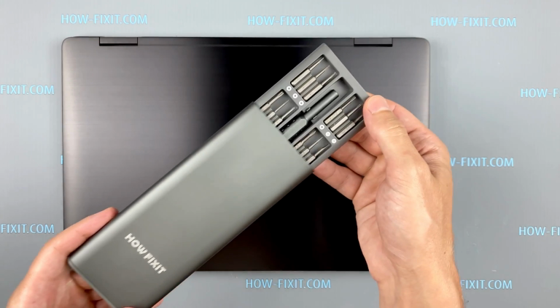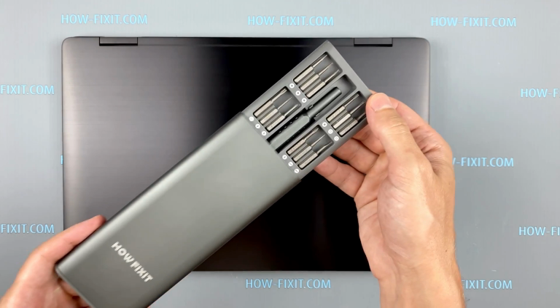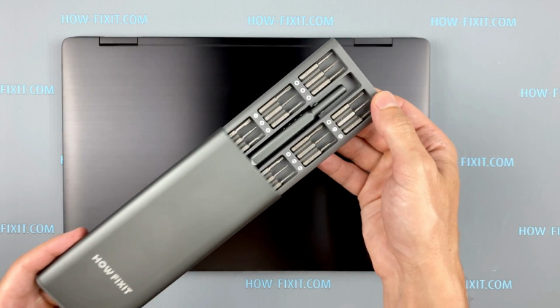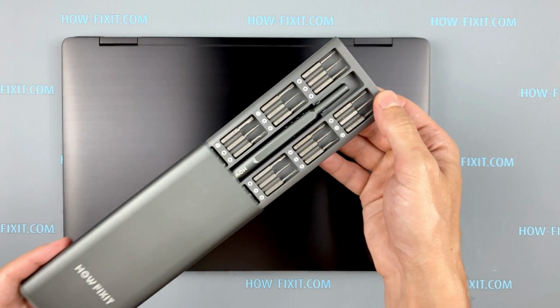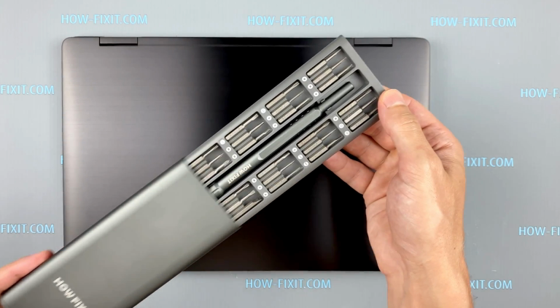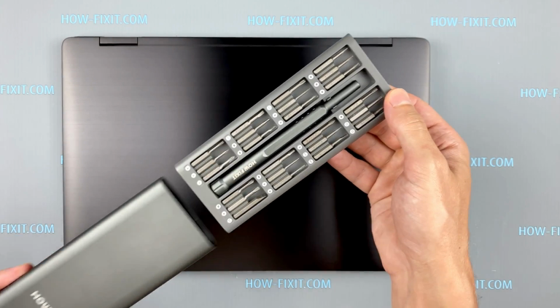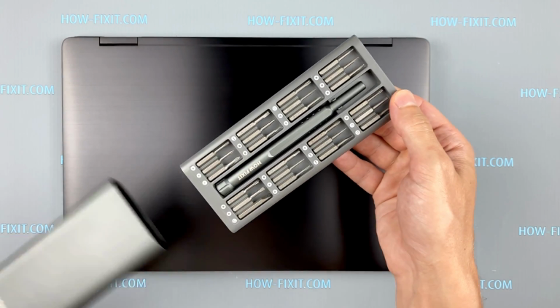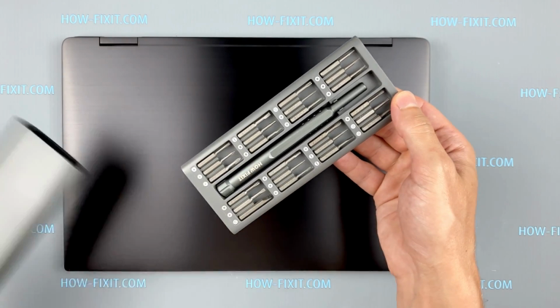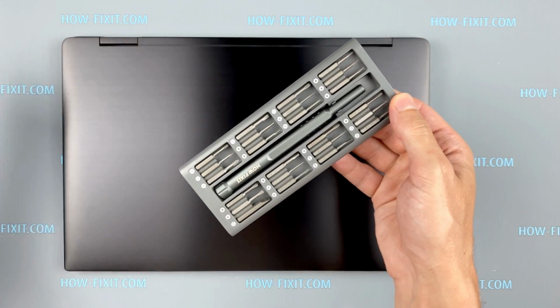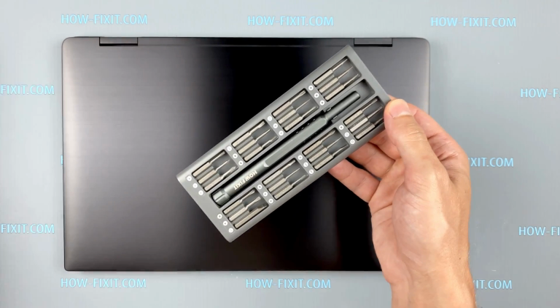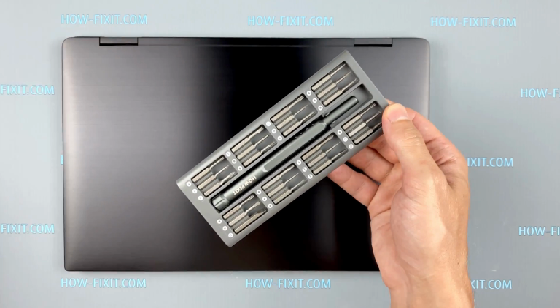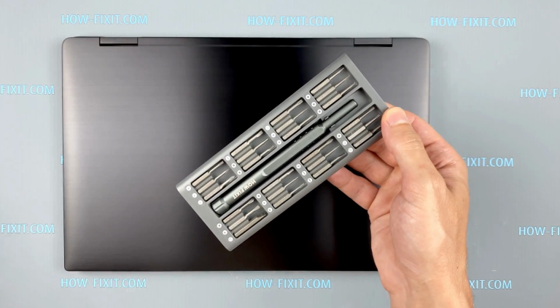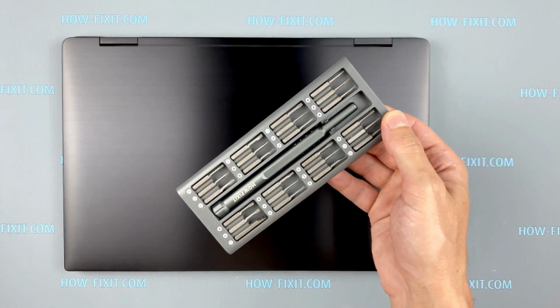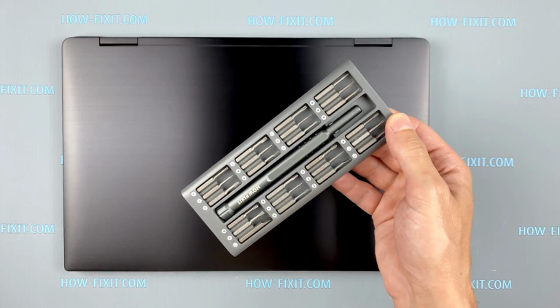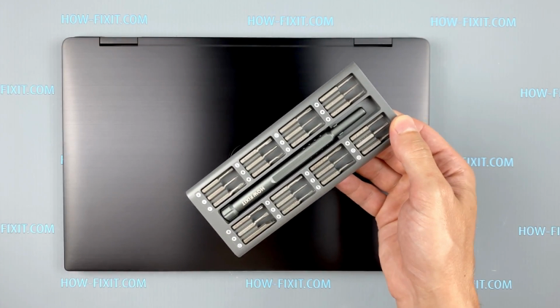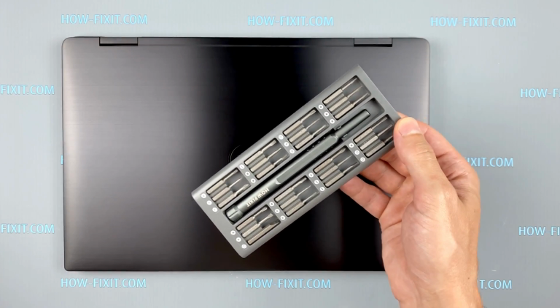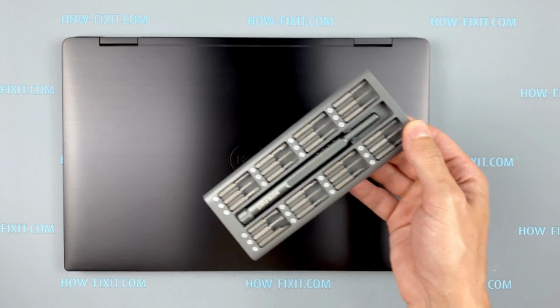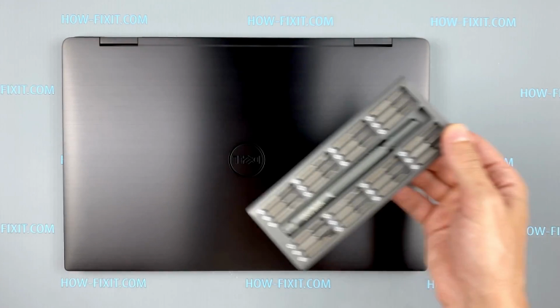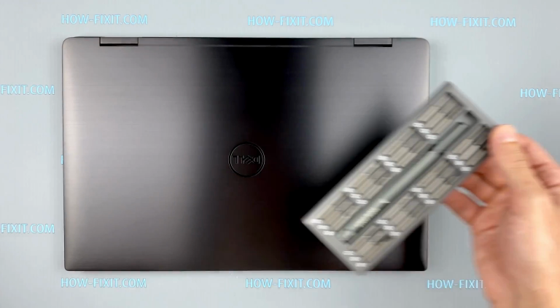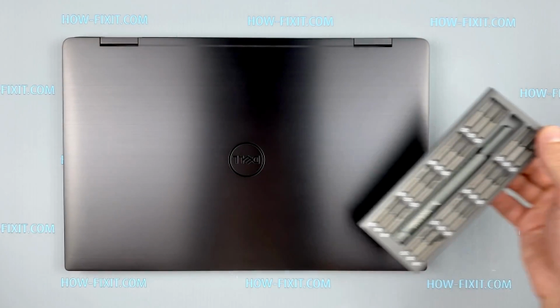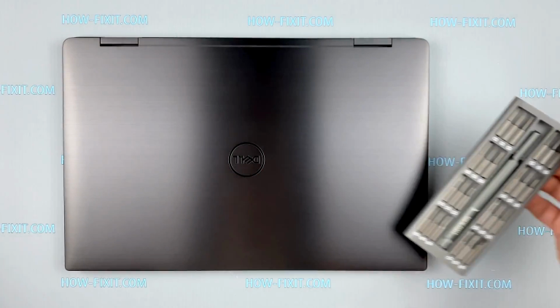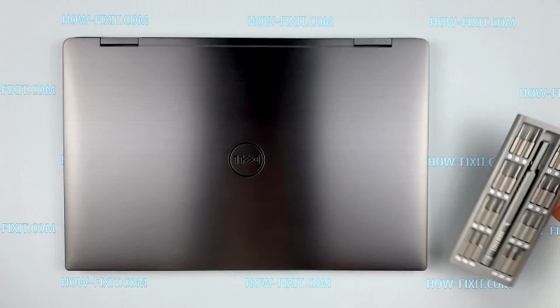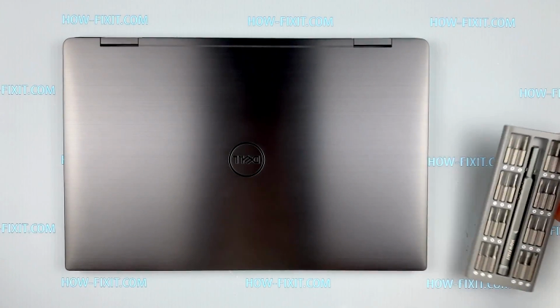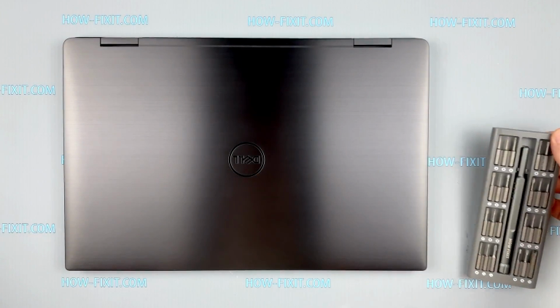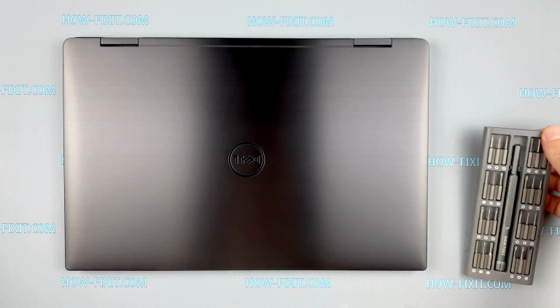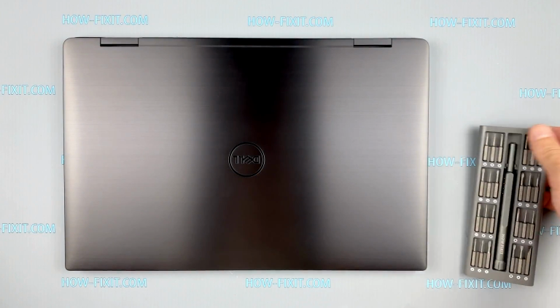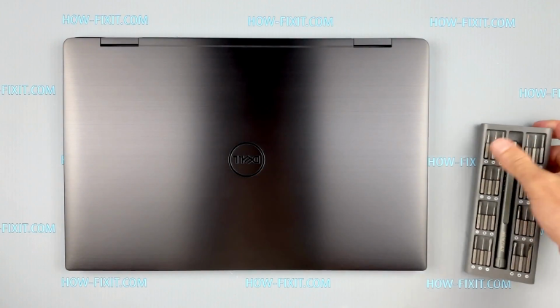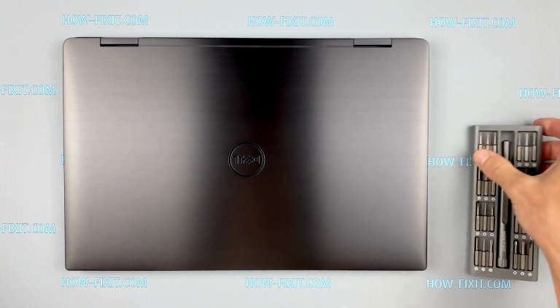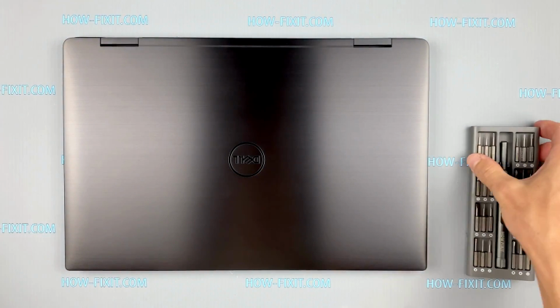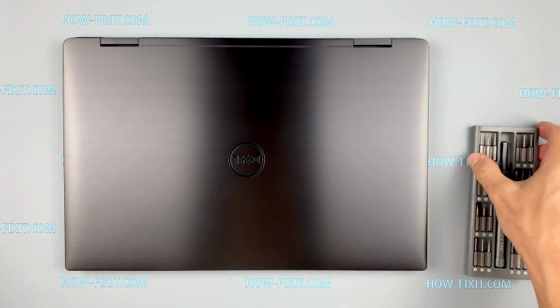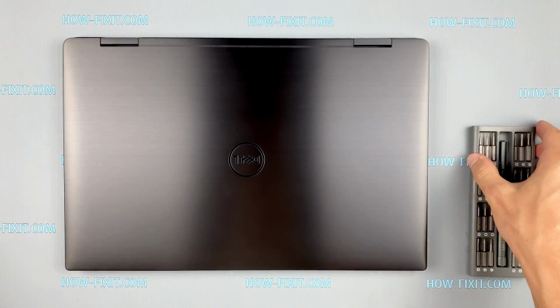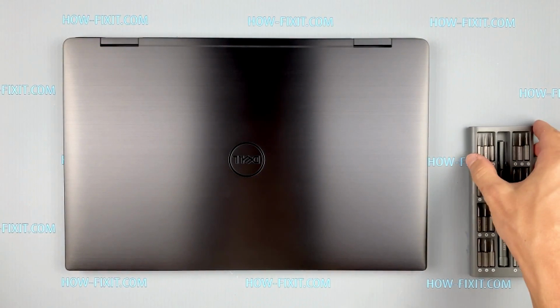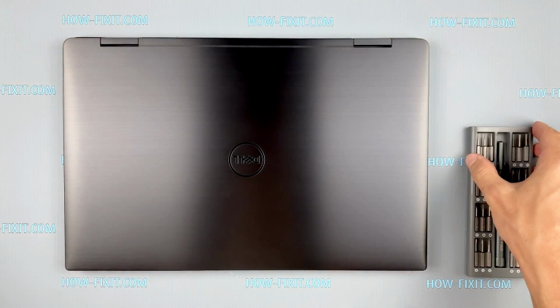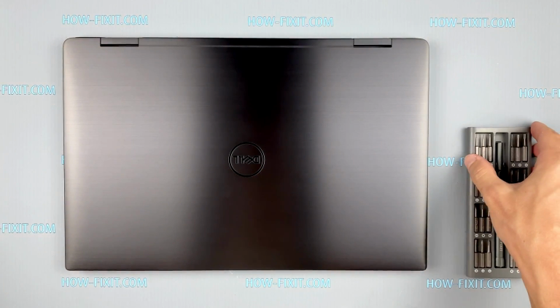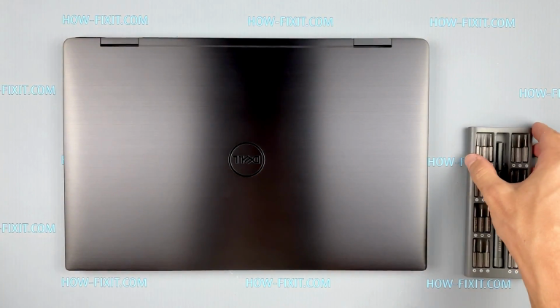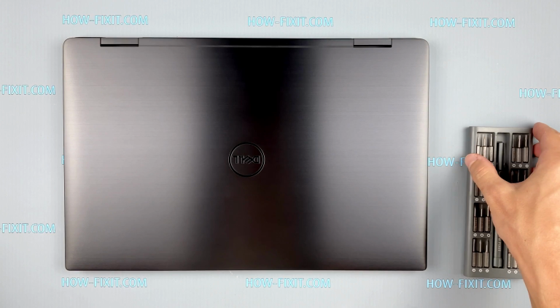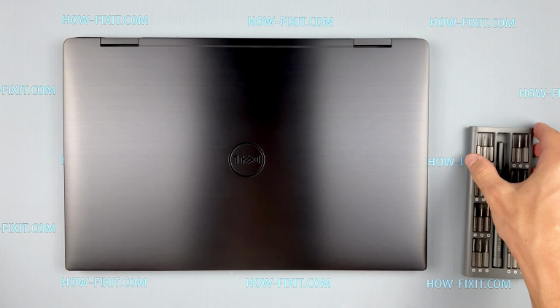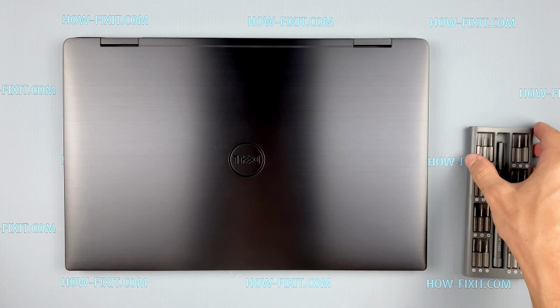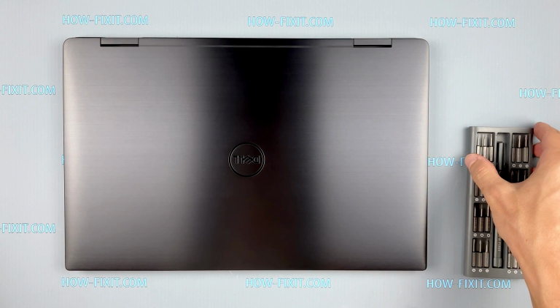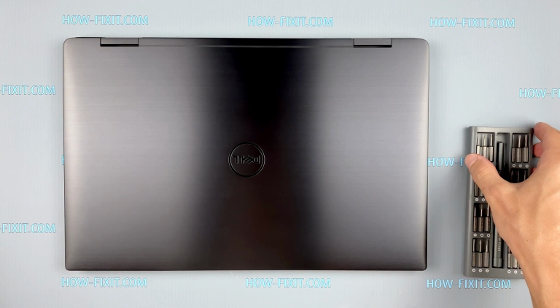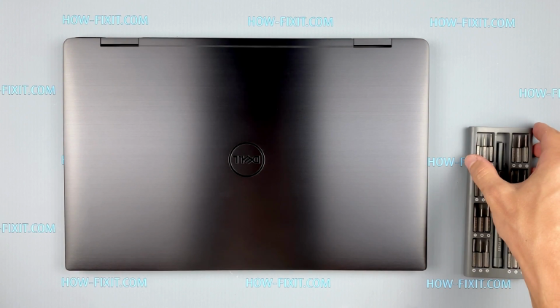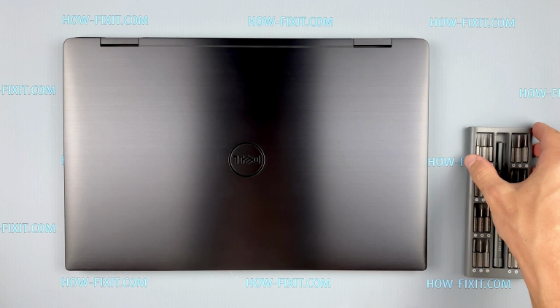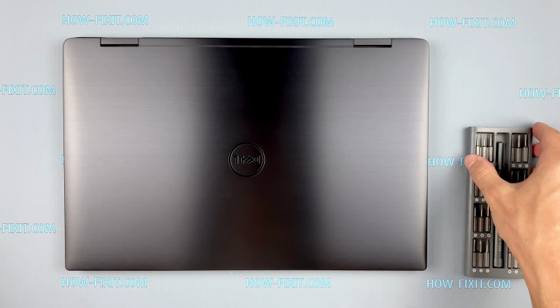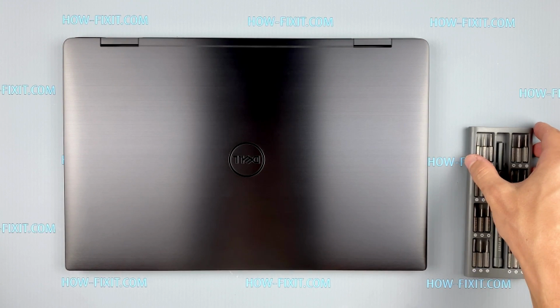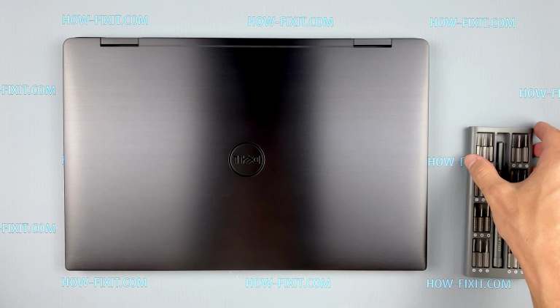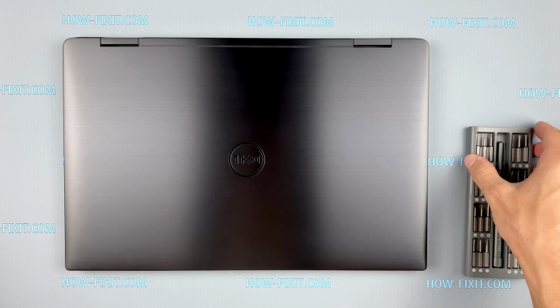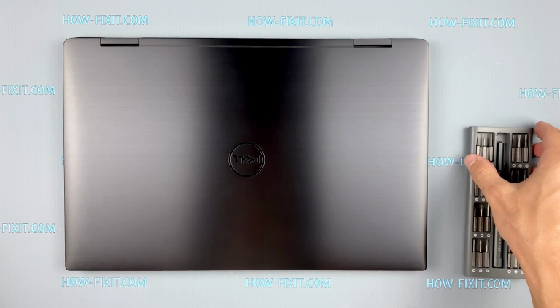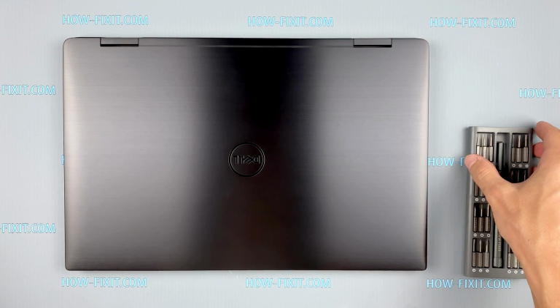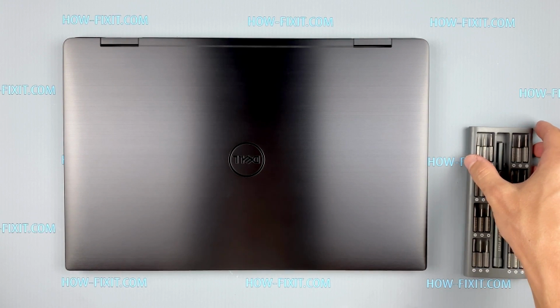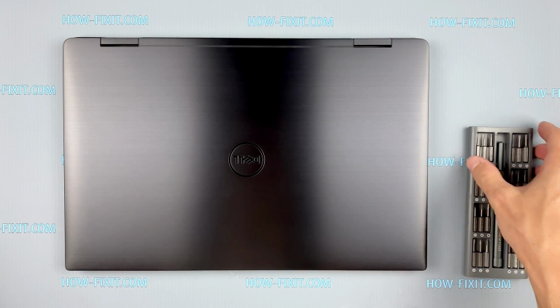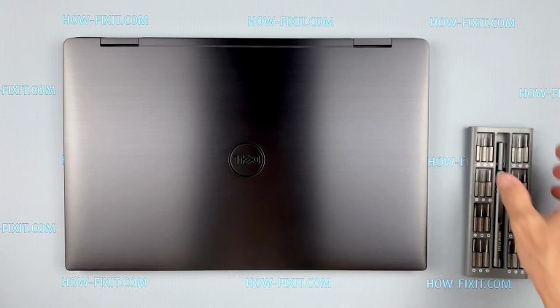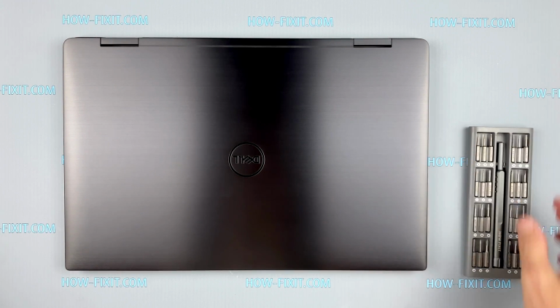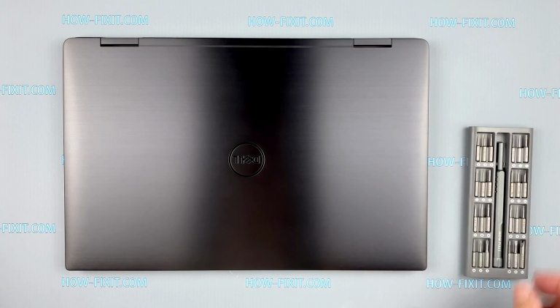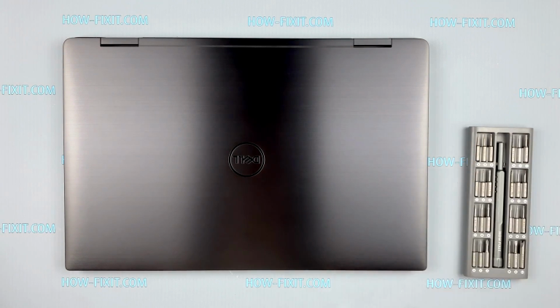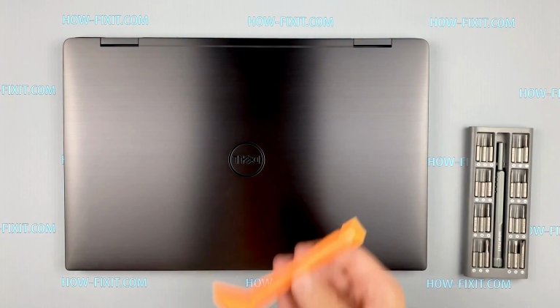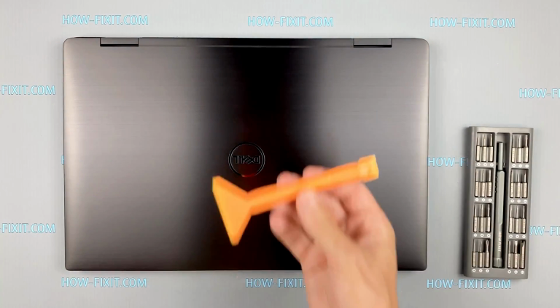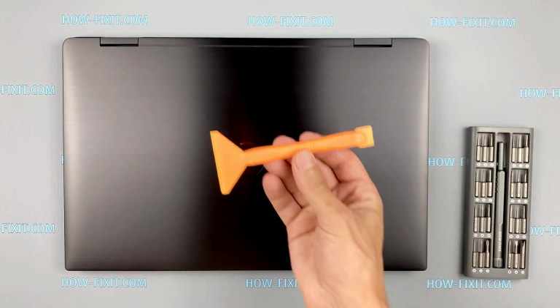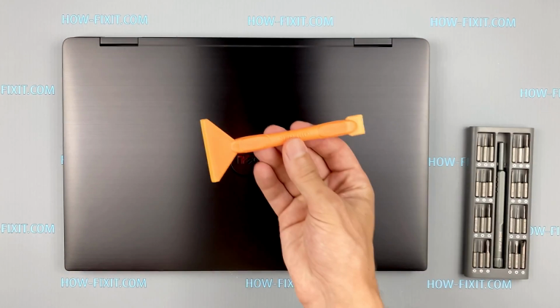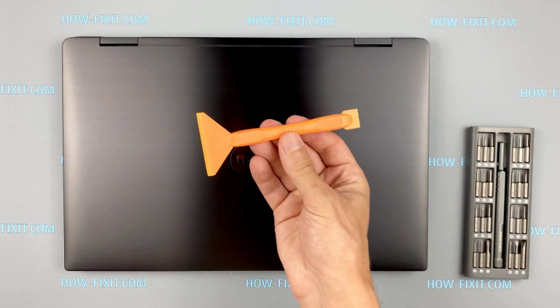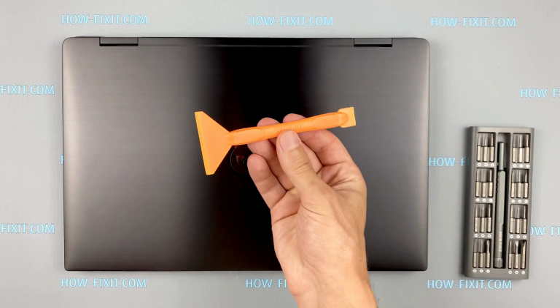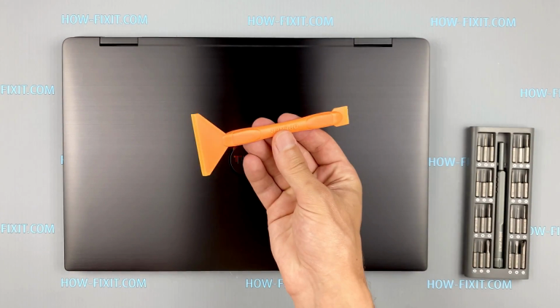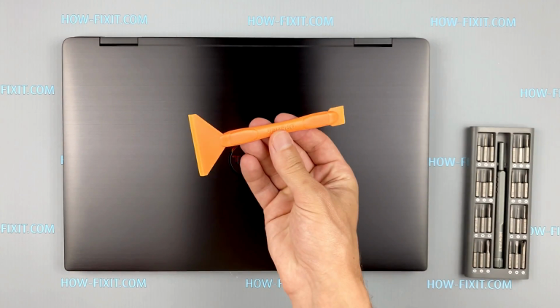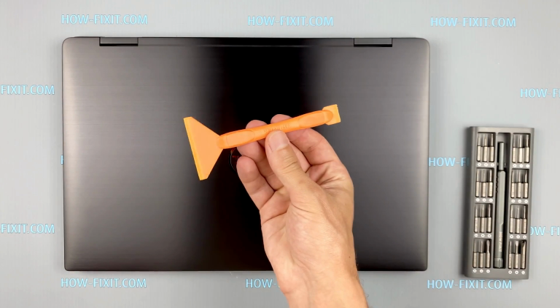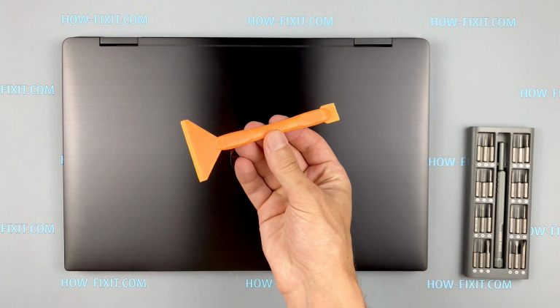To disassemble you will need the following tools: a Phillips 1 screwdriver, a Torx T5 screwdriver, and a plastic tool.